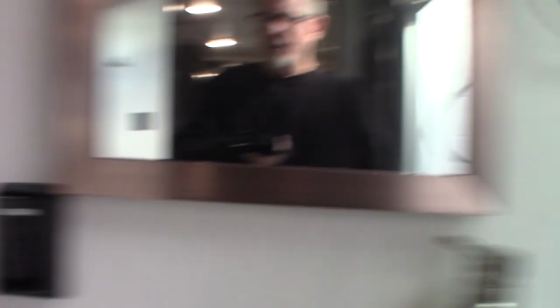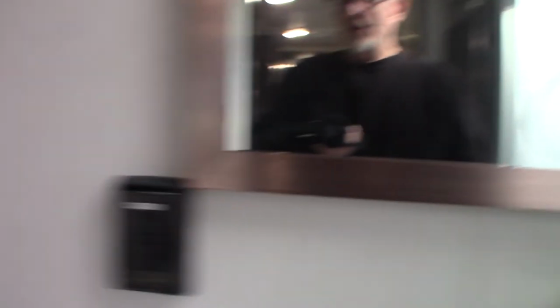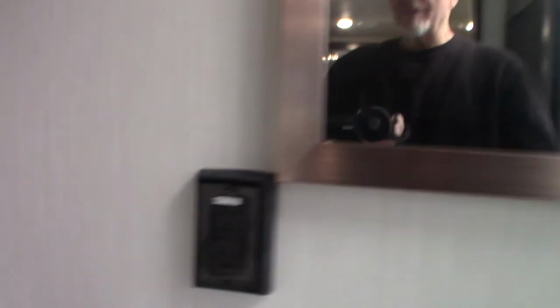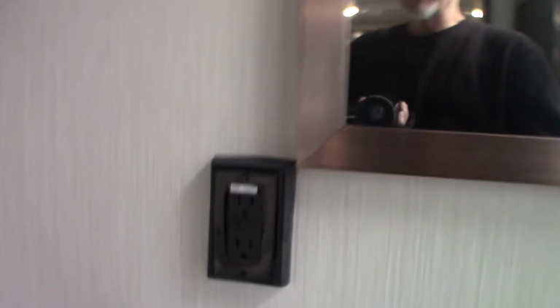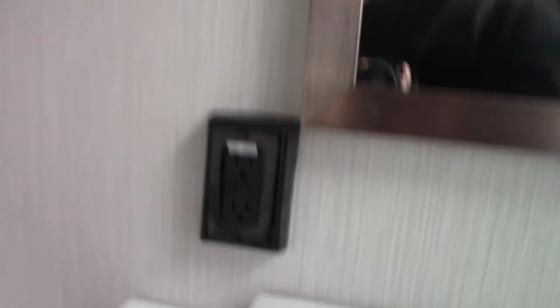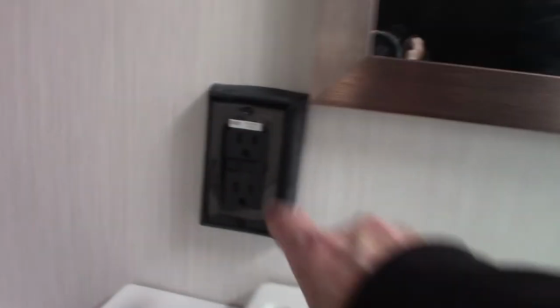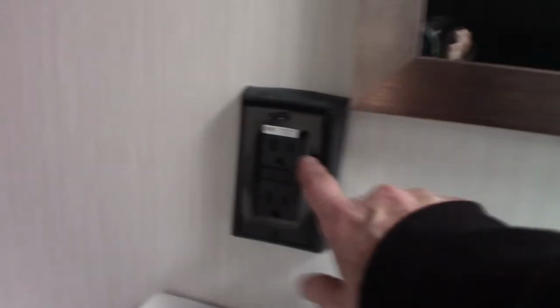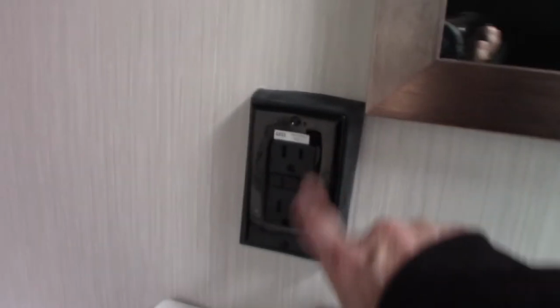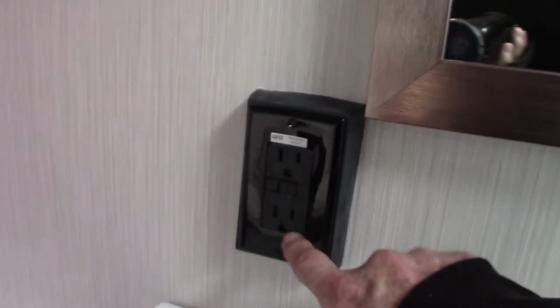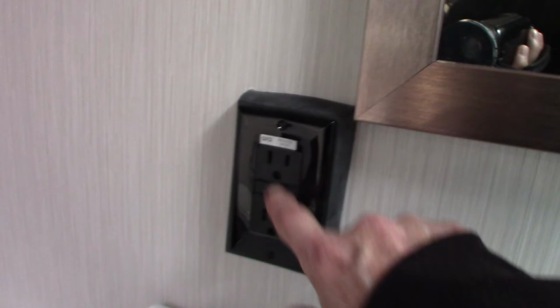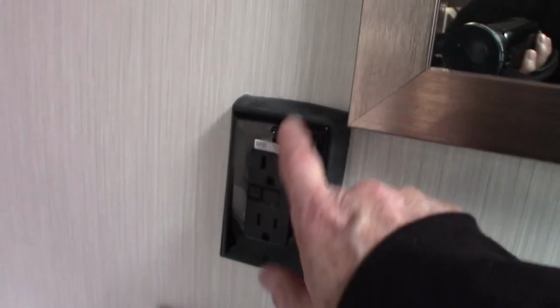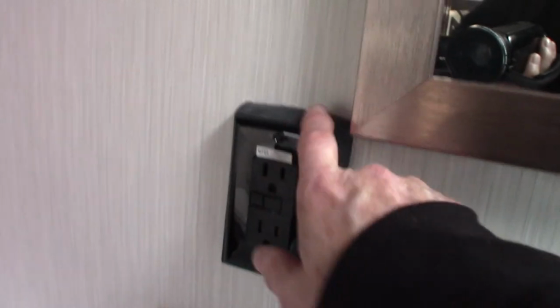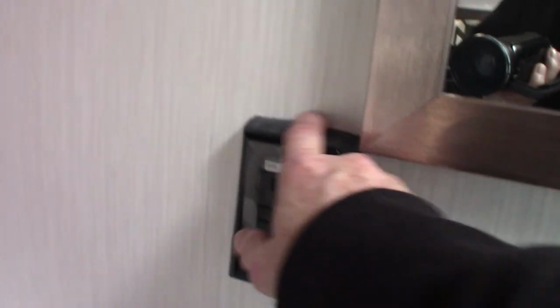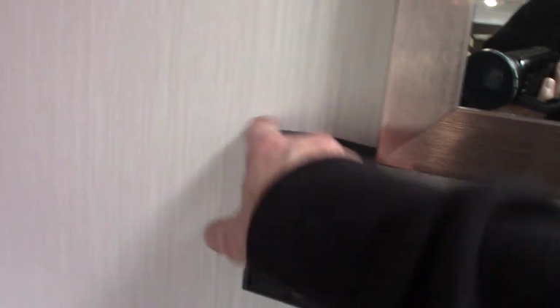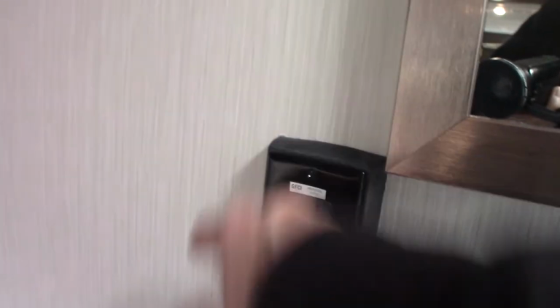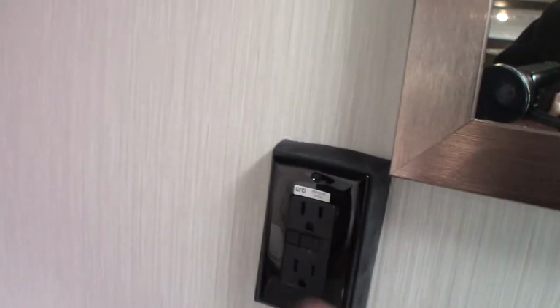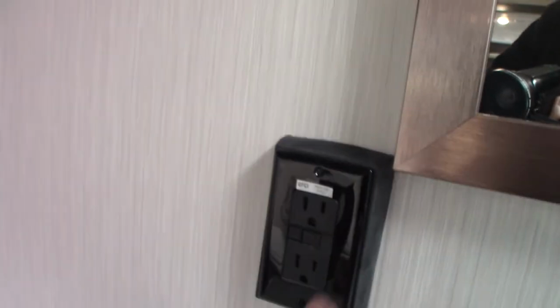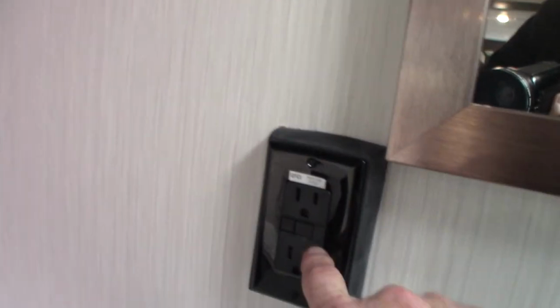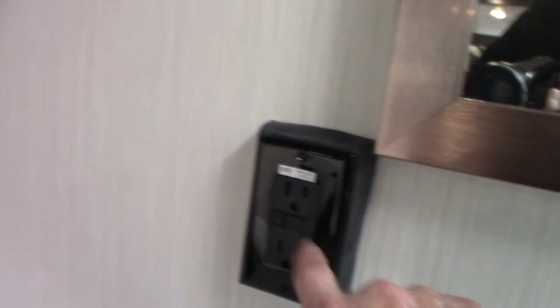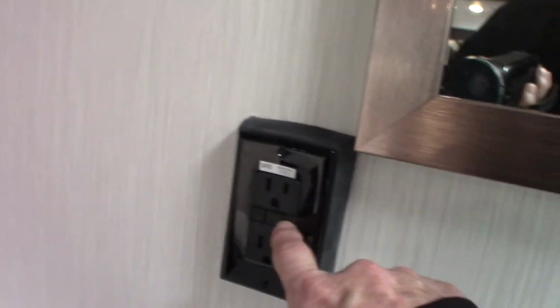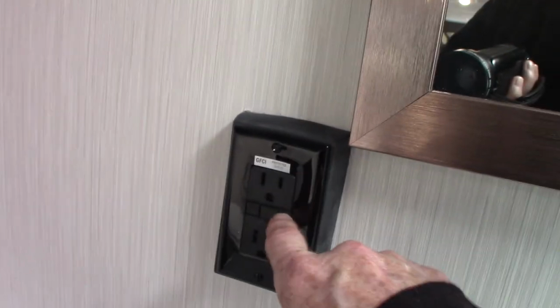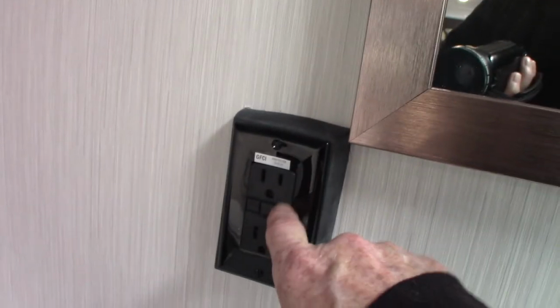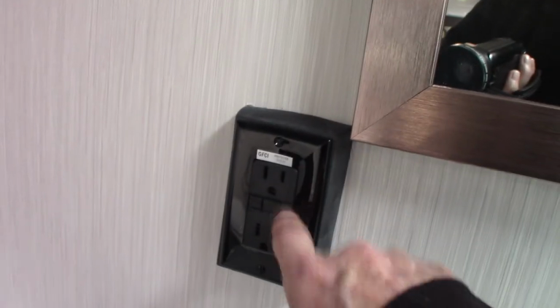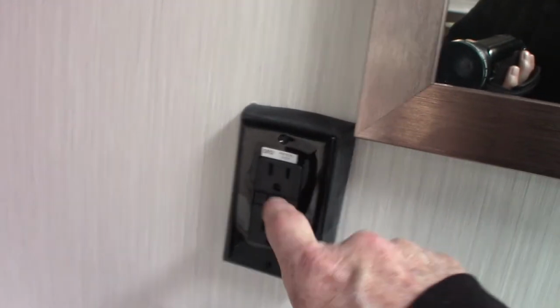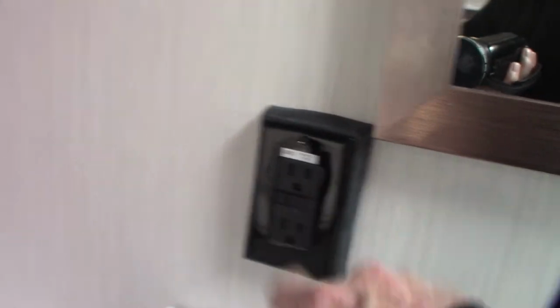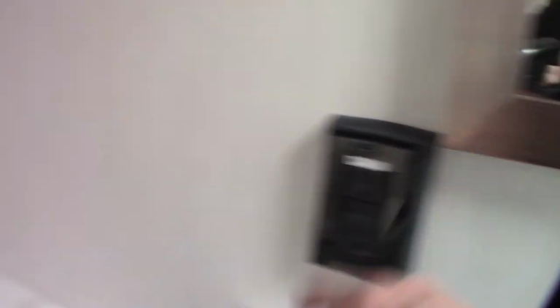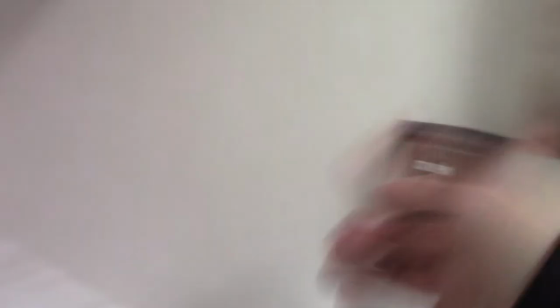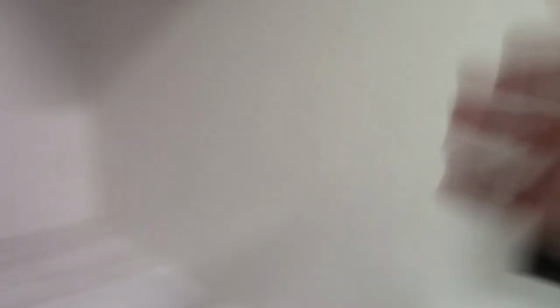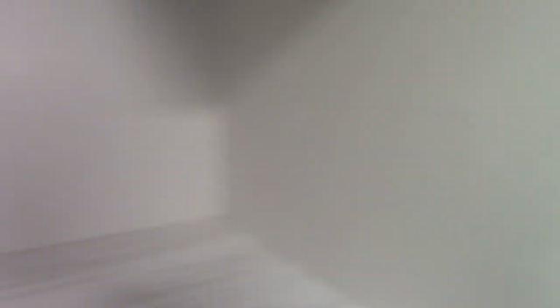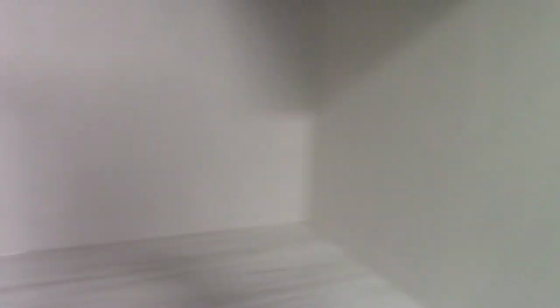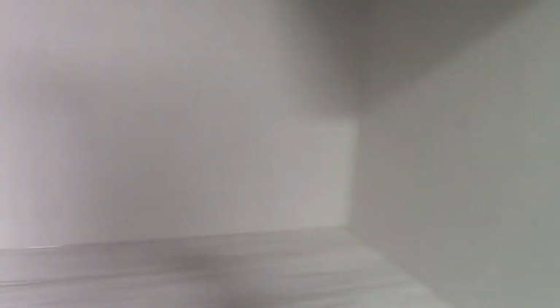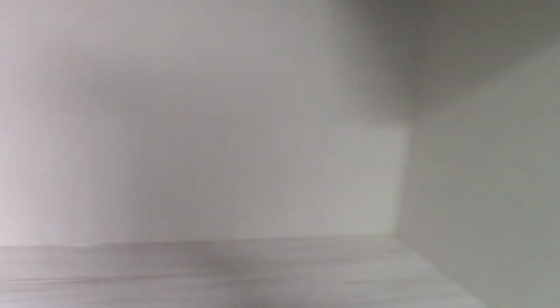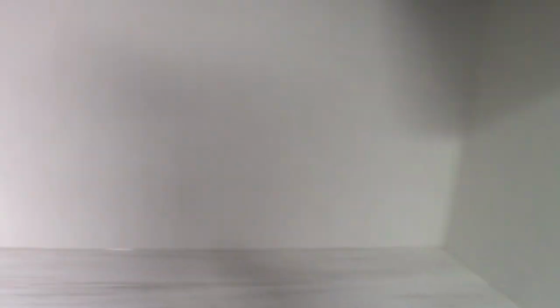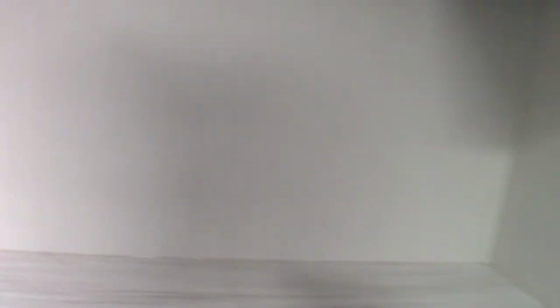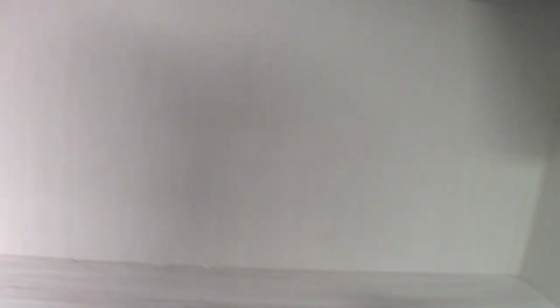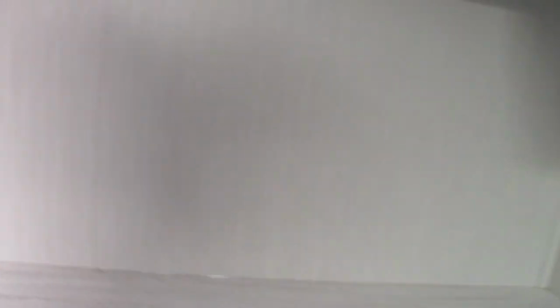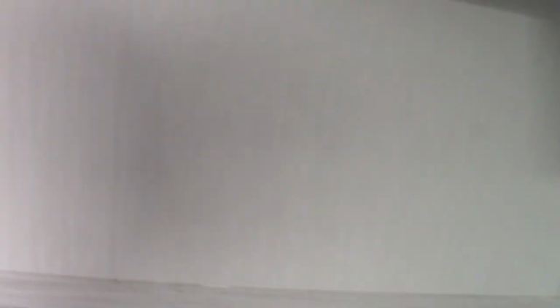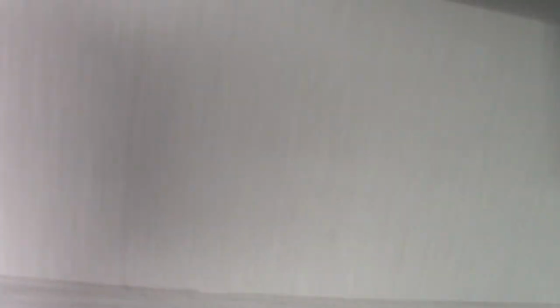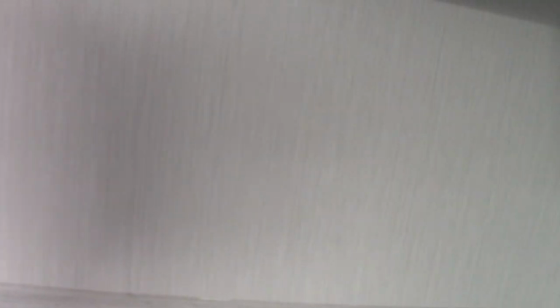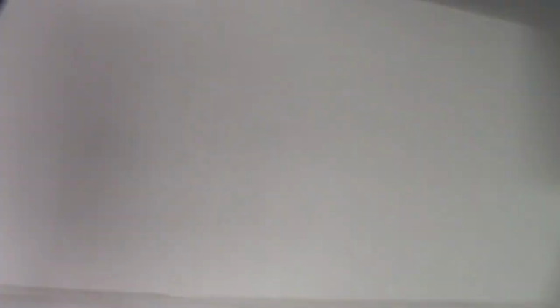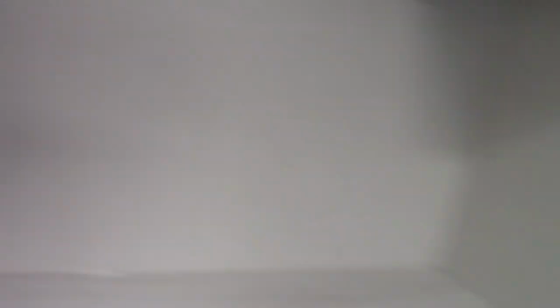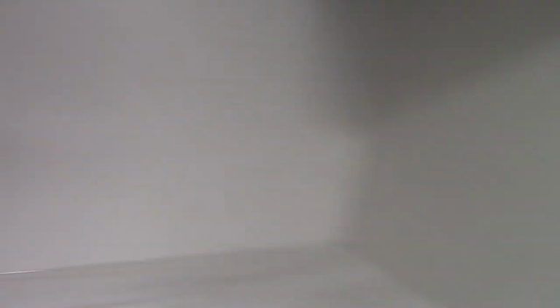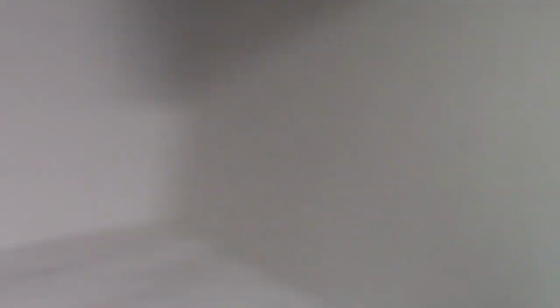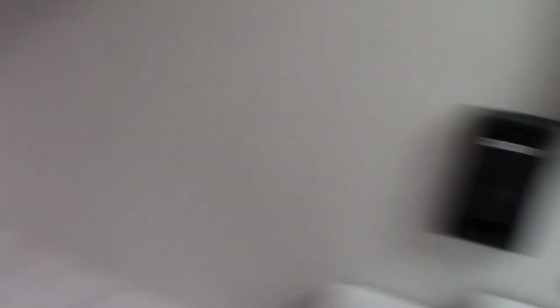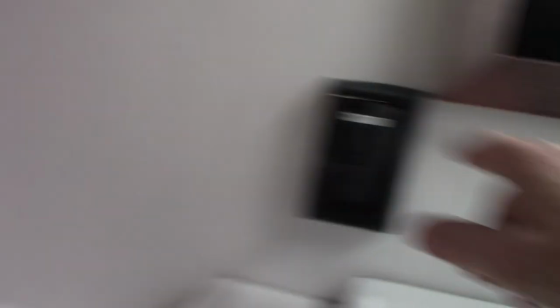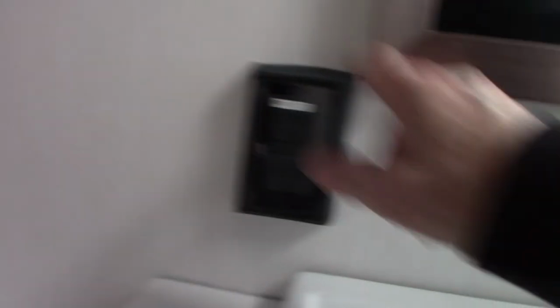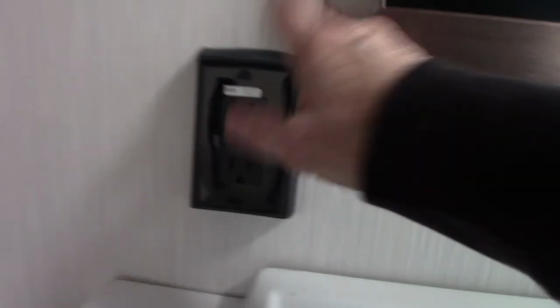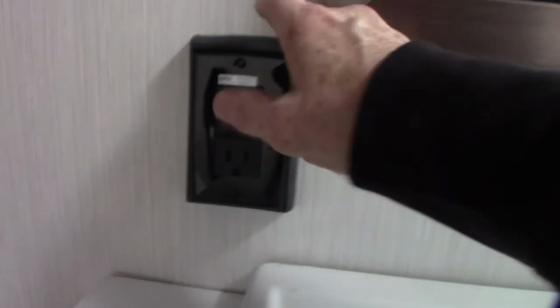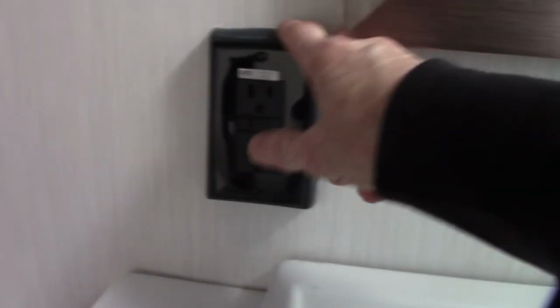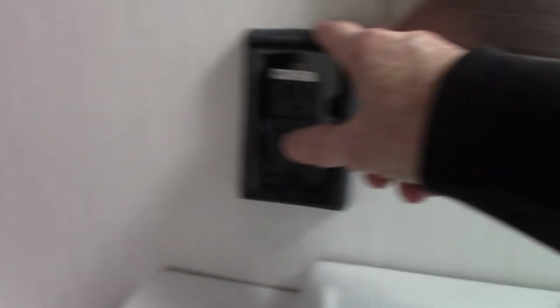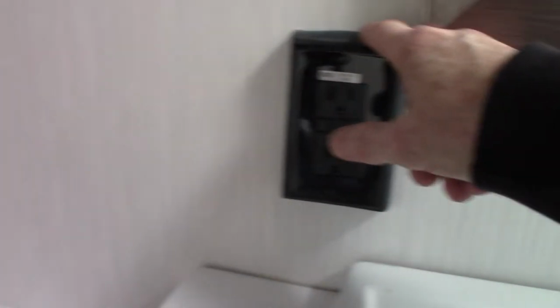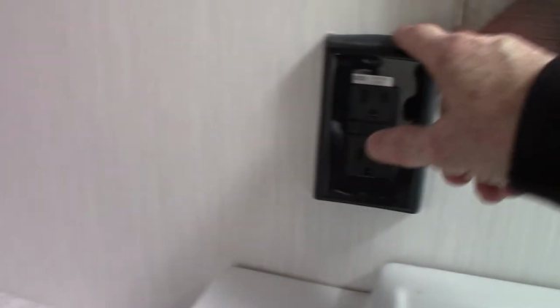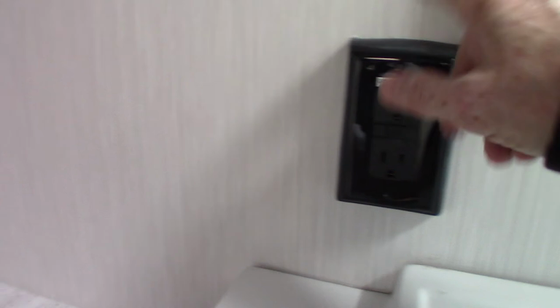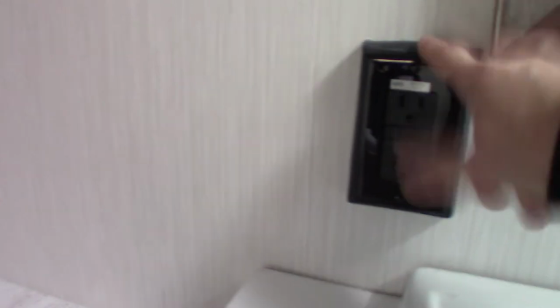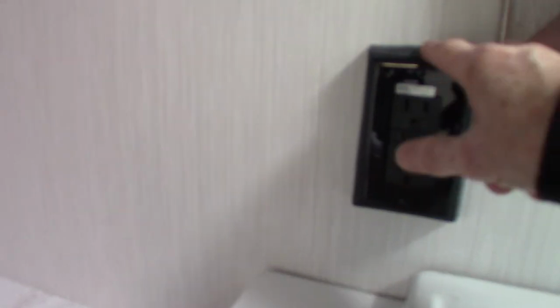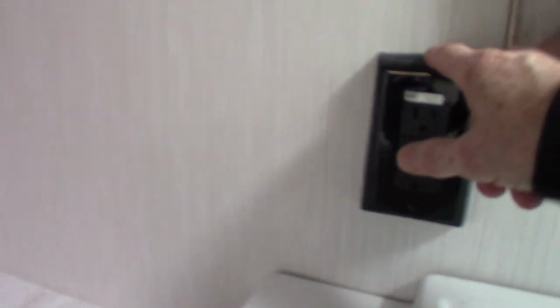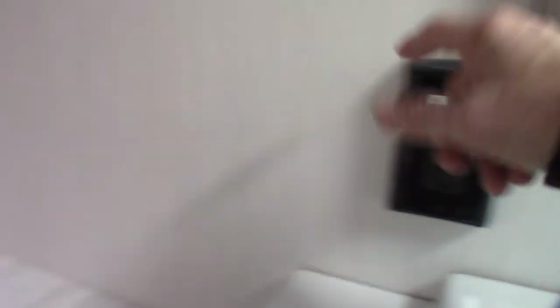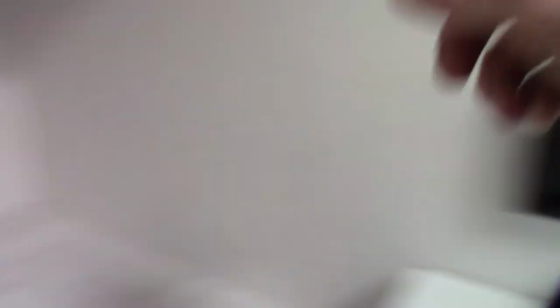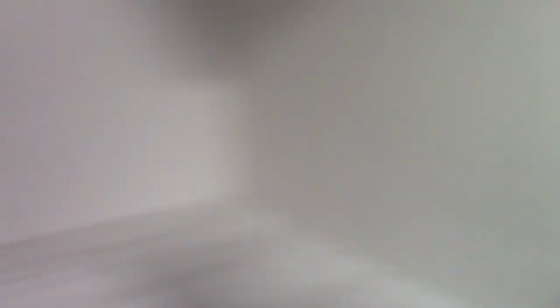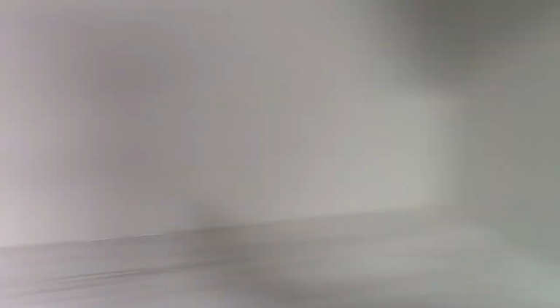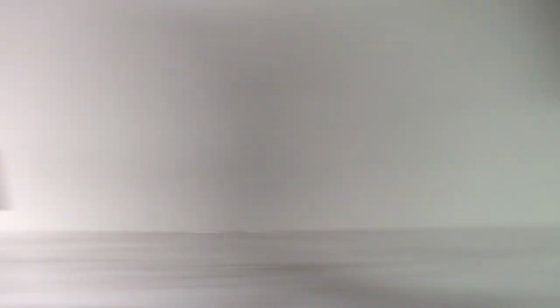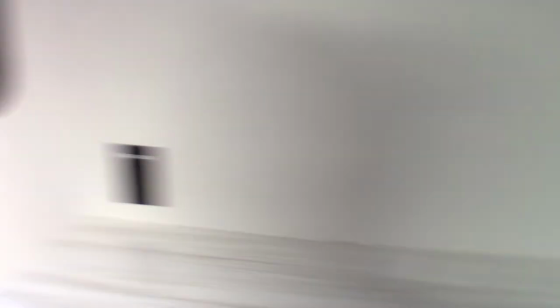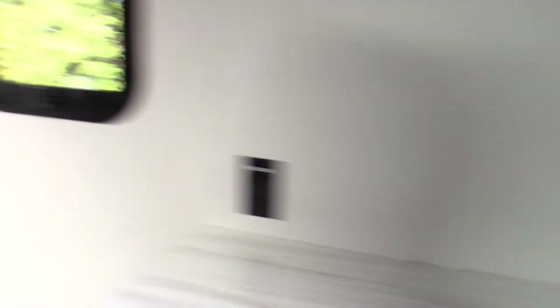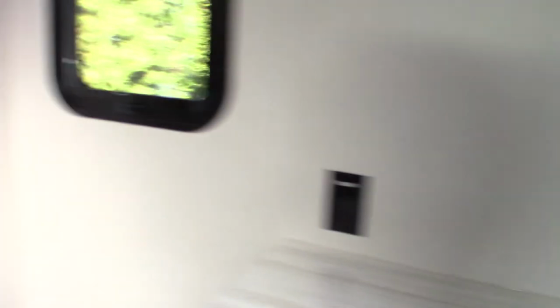GFCIs — this one probably has two of them. All the plugs in the trailer are wired through a GFCI. It'll be this one or one up front.